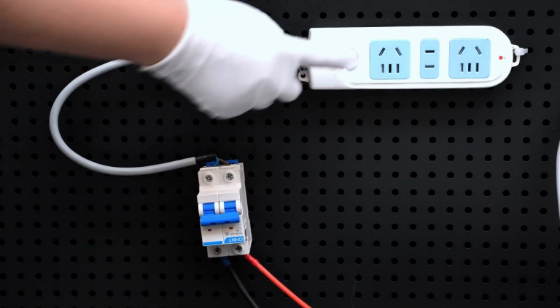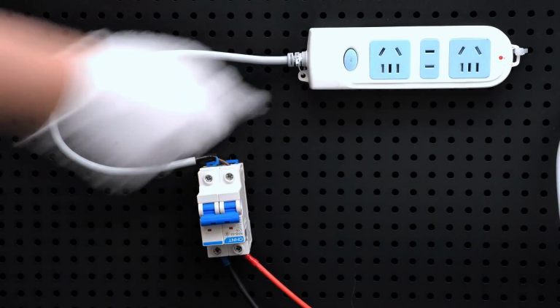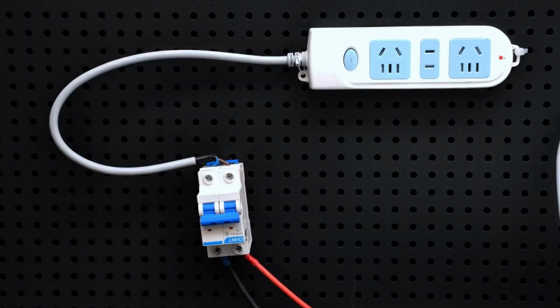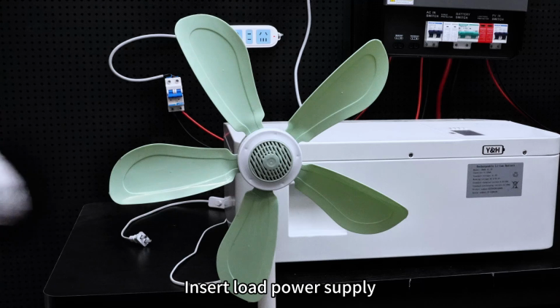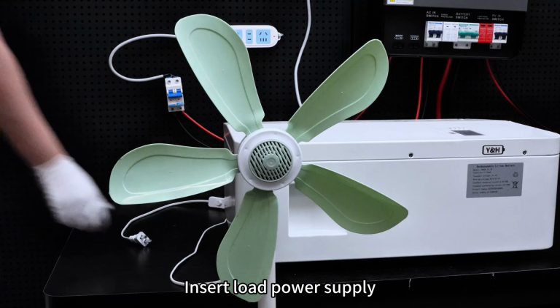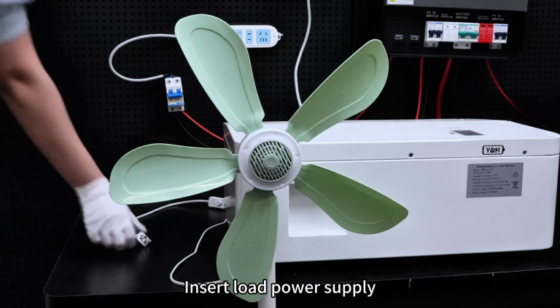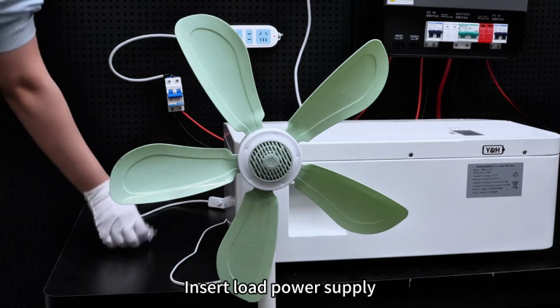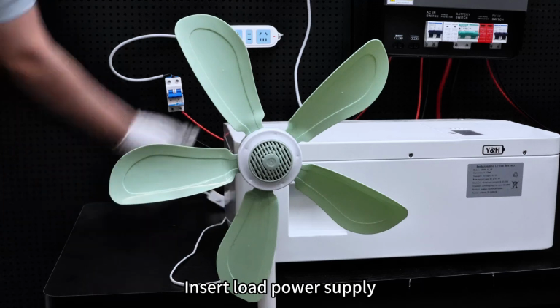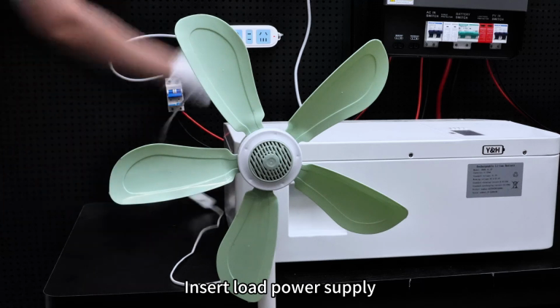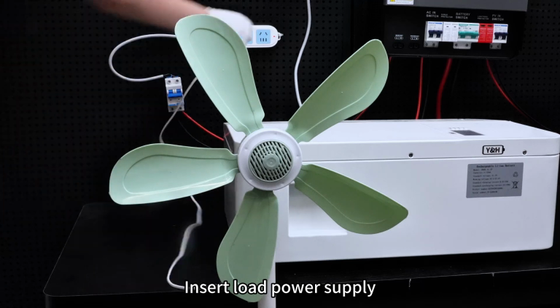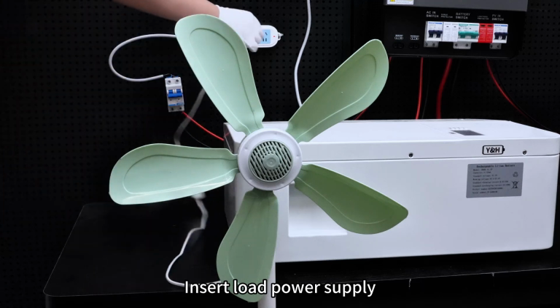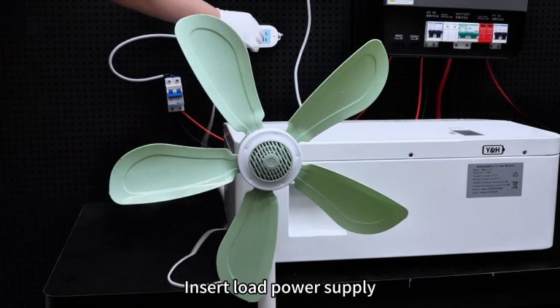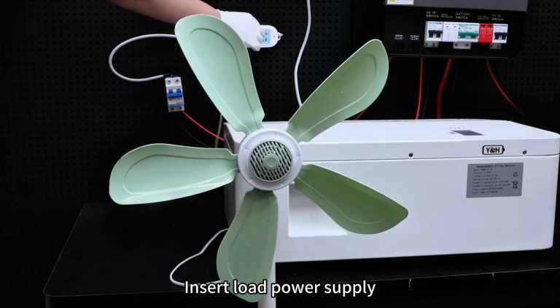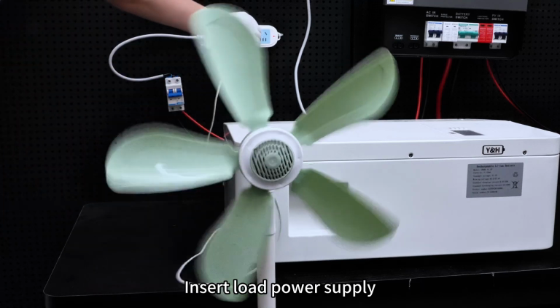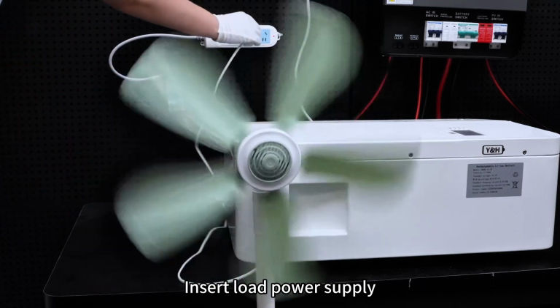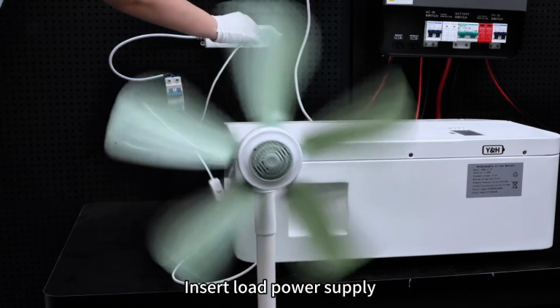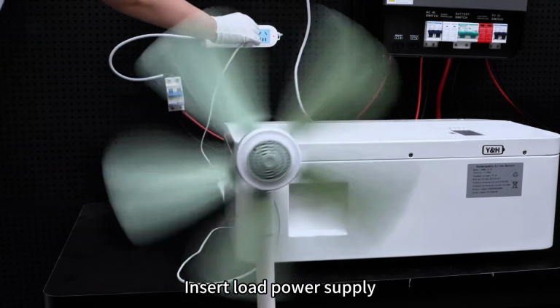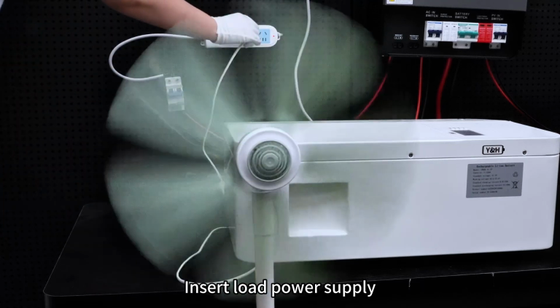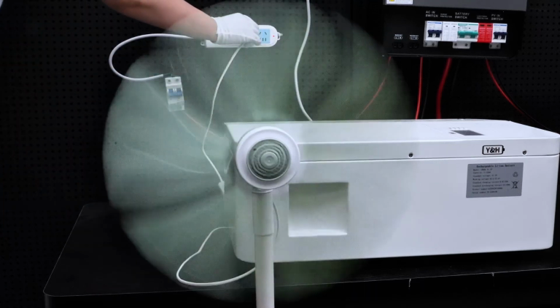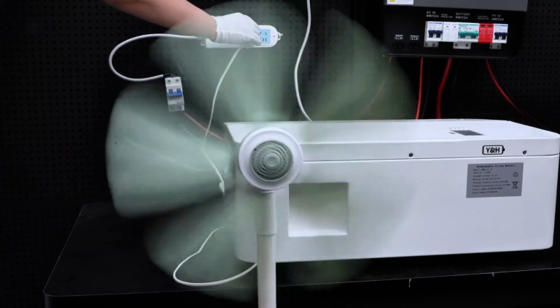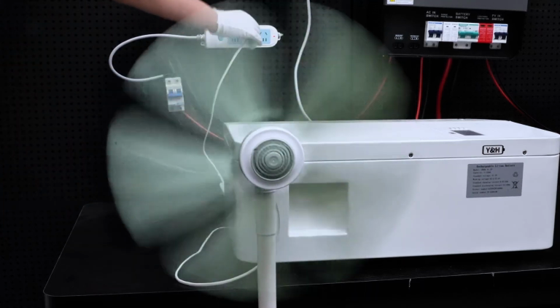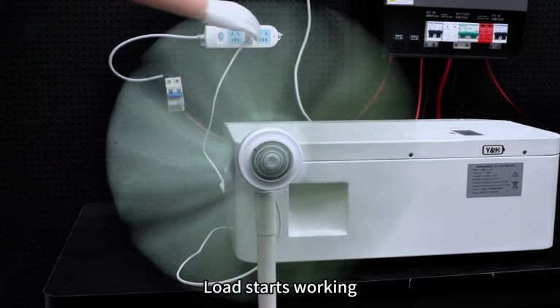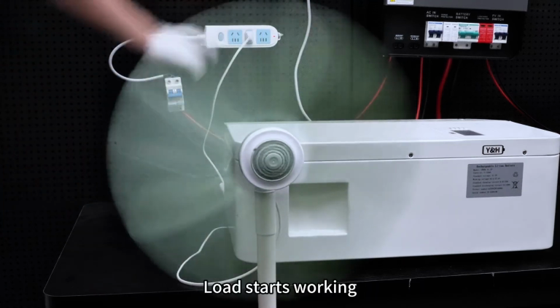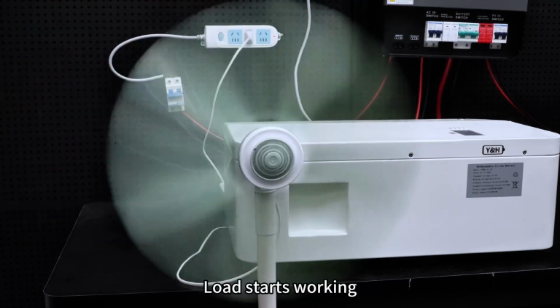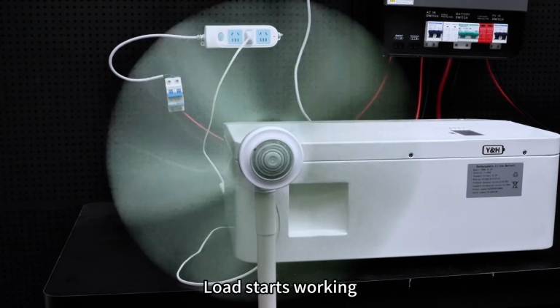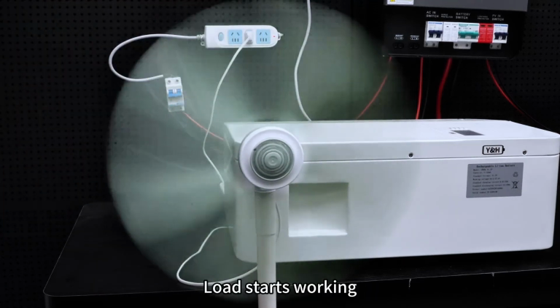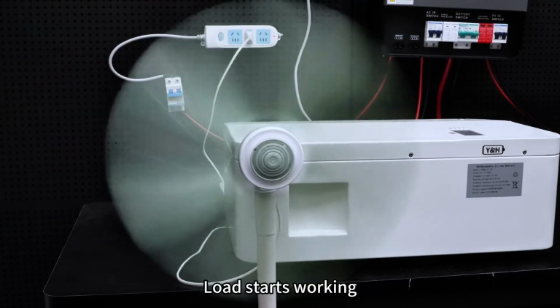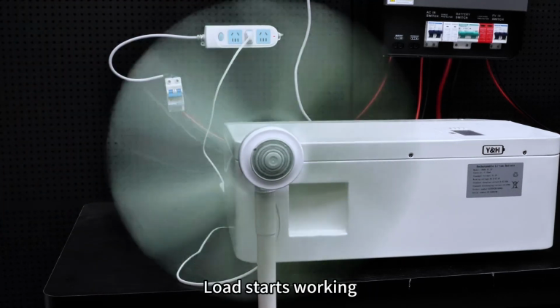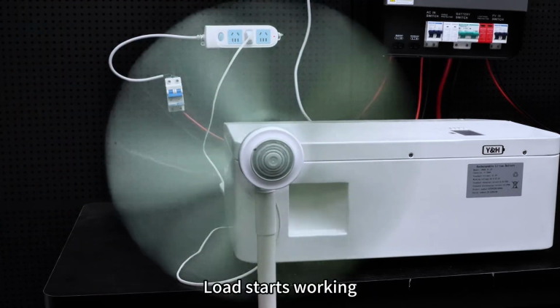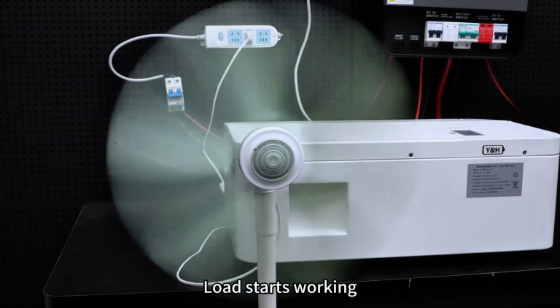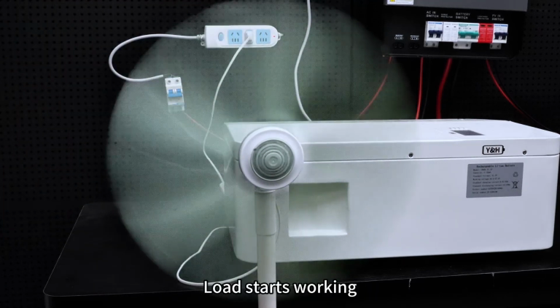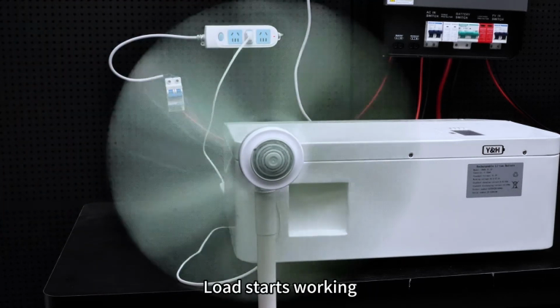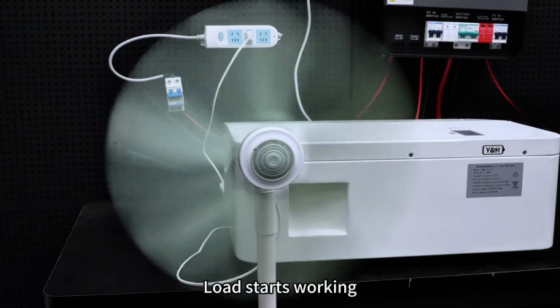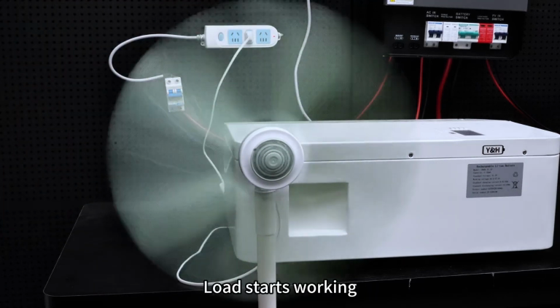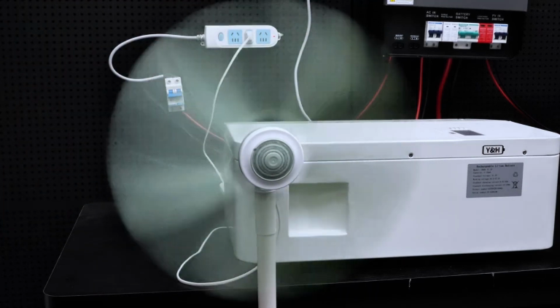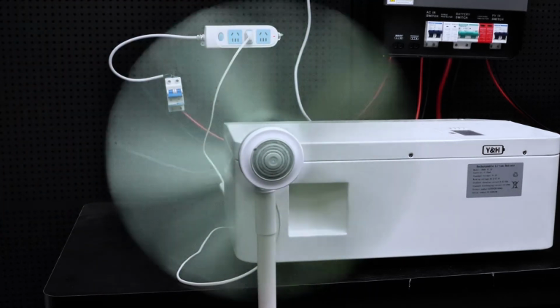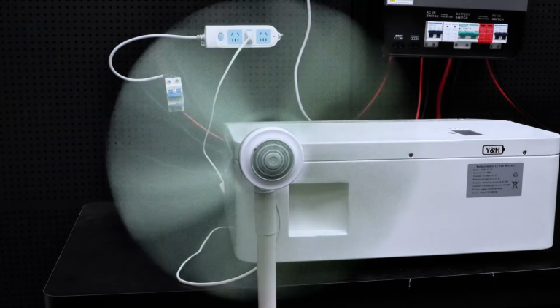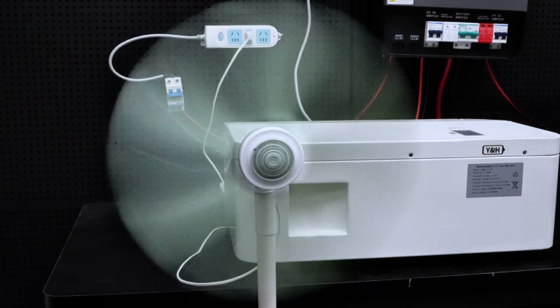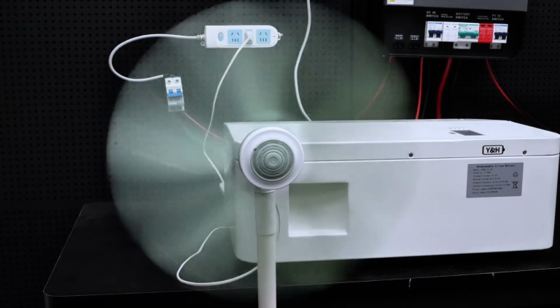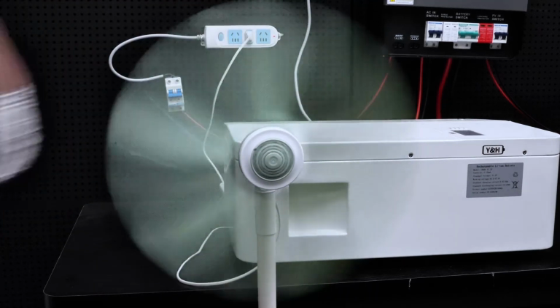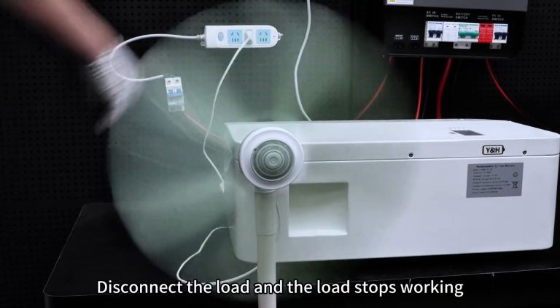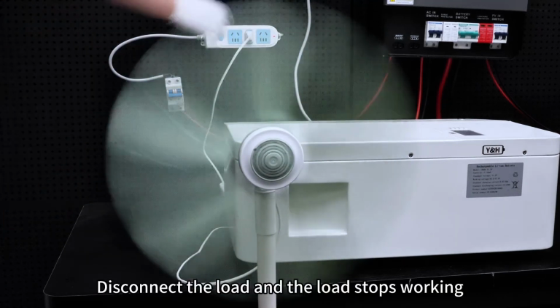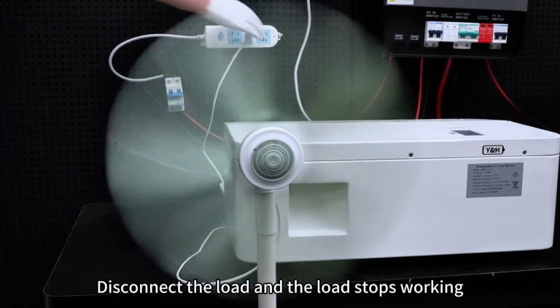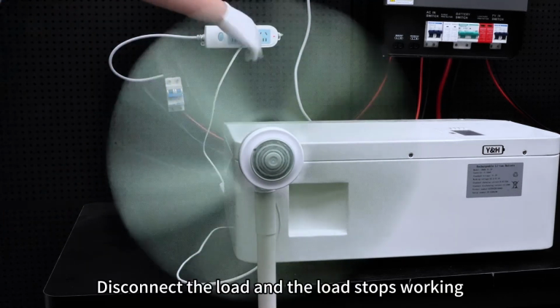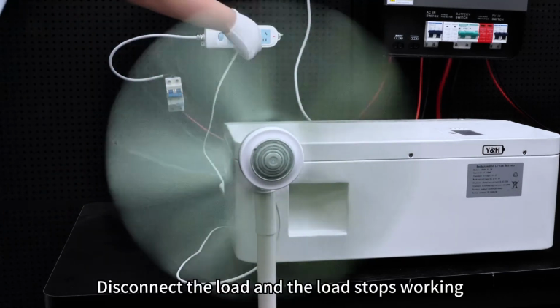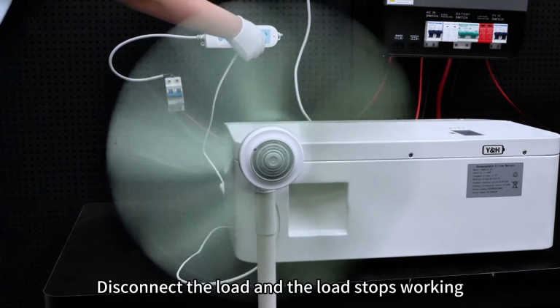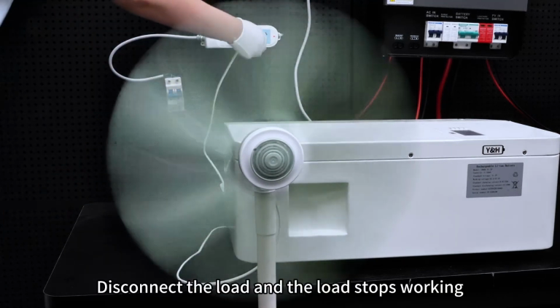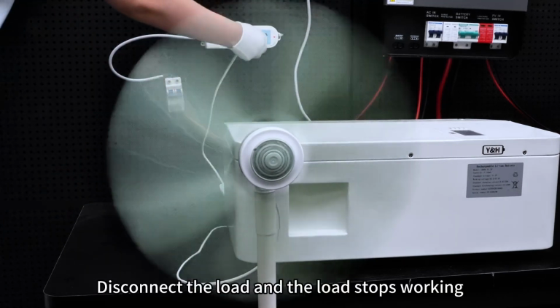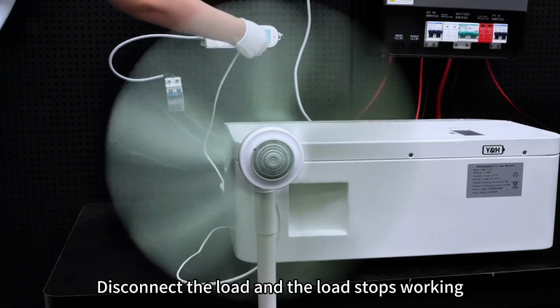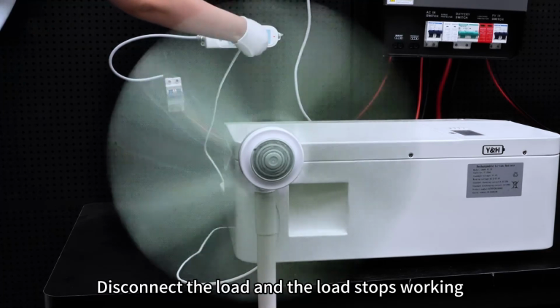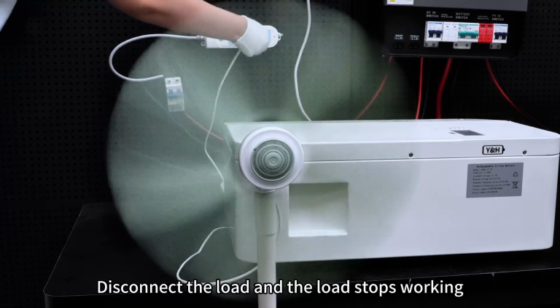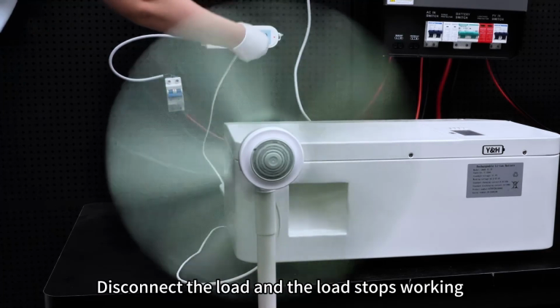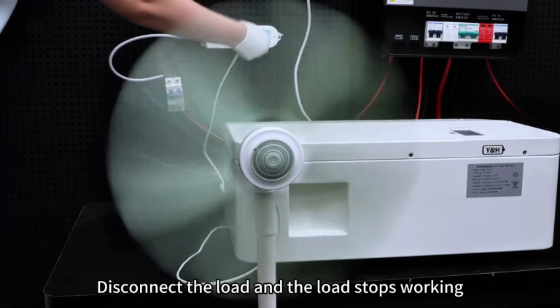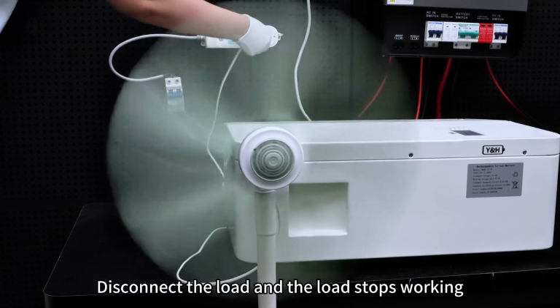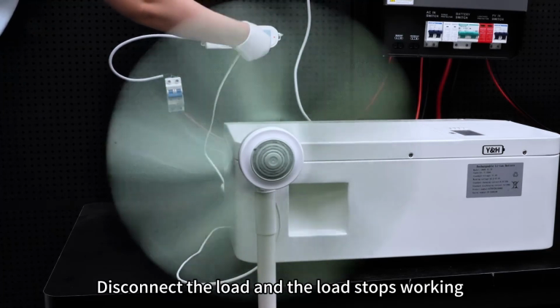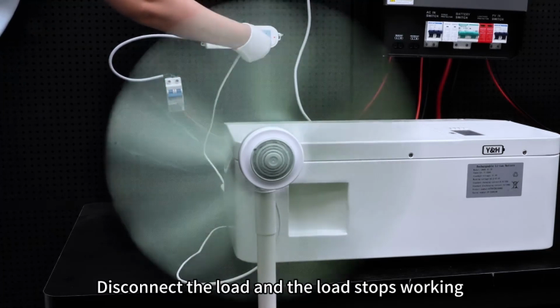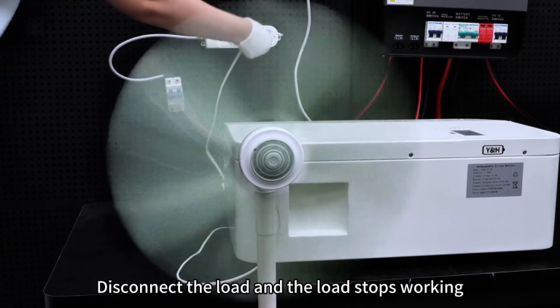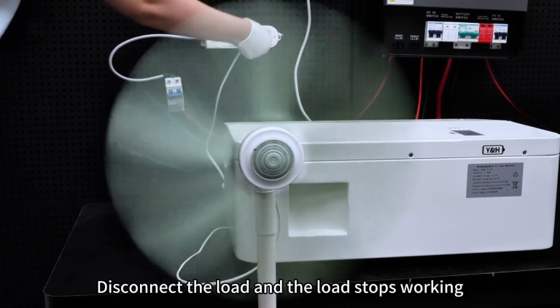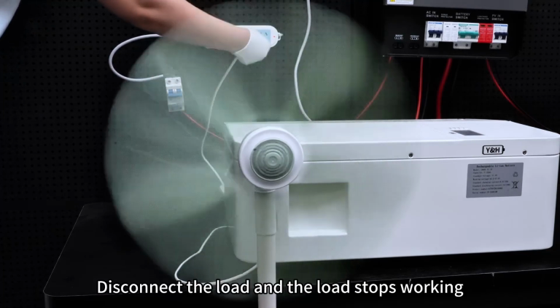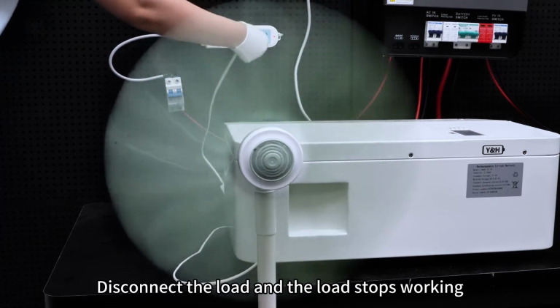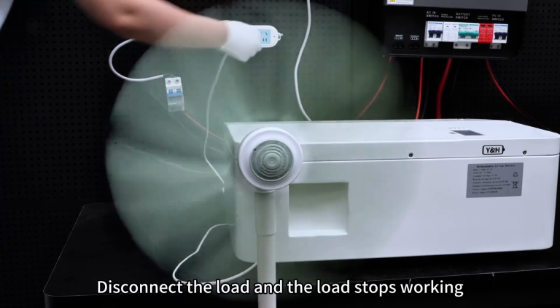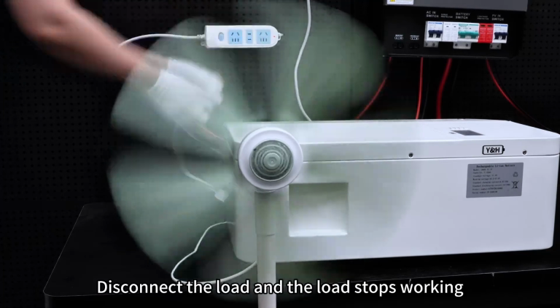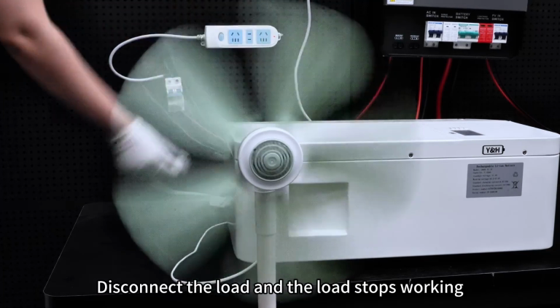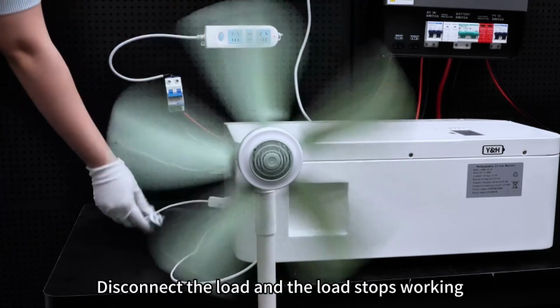Insert load power supply. Load starts working. Disconnect the load and the load stops working.